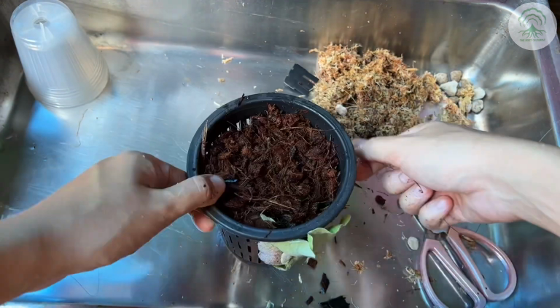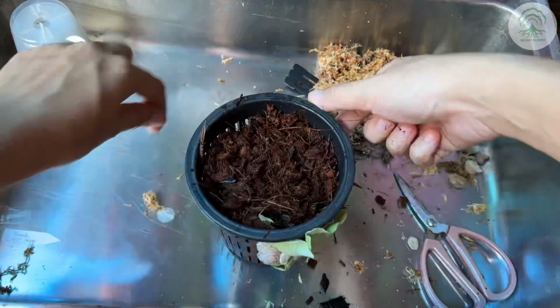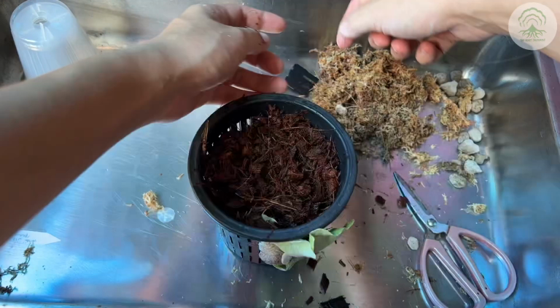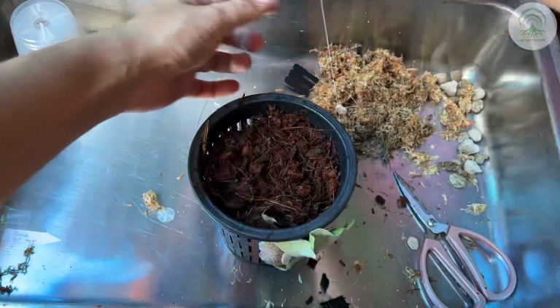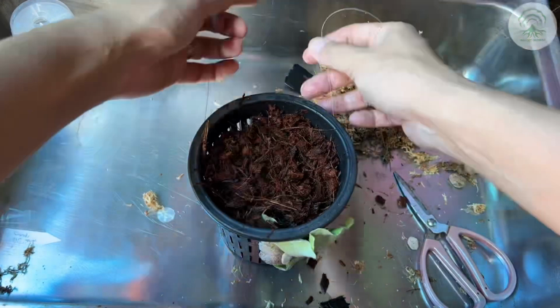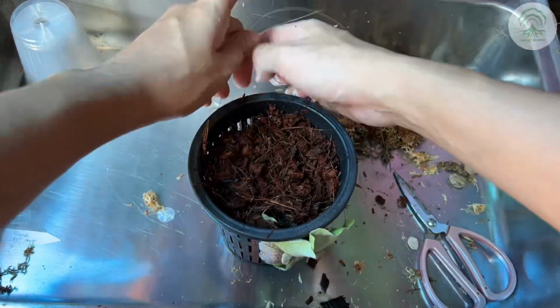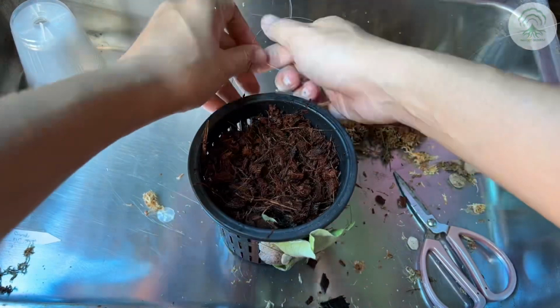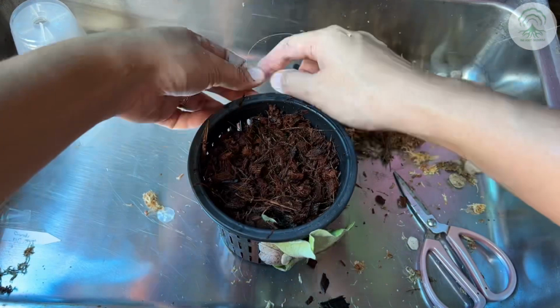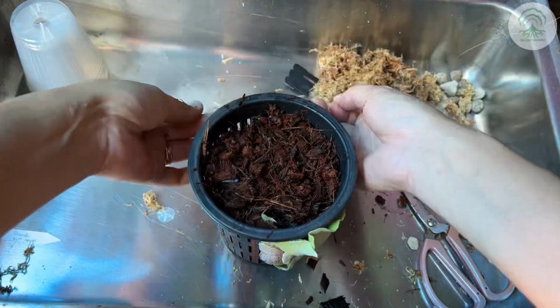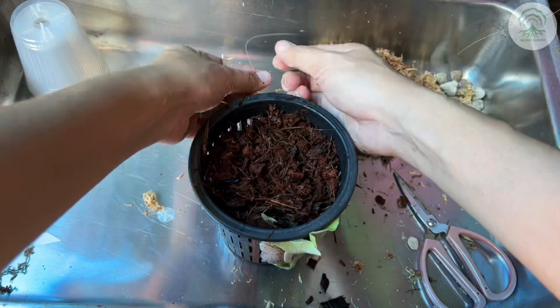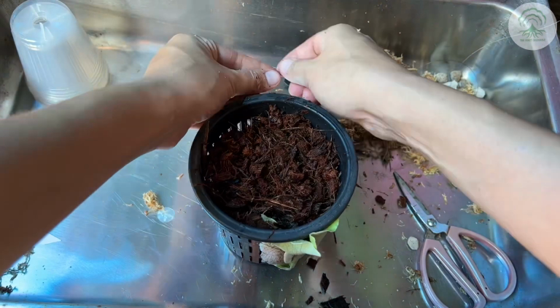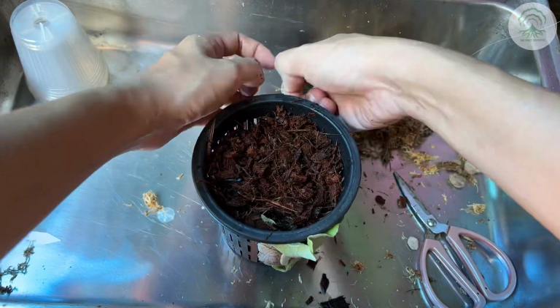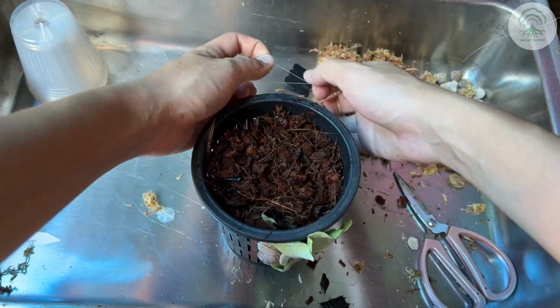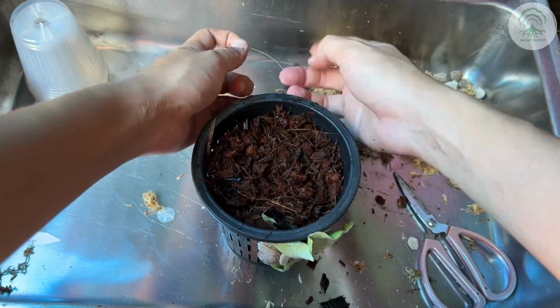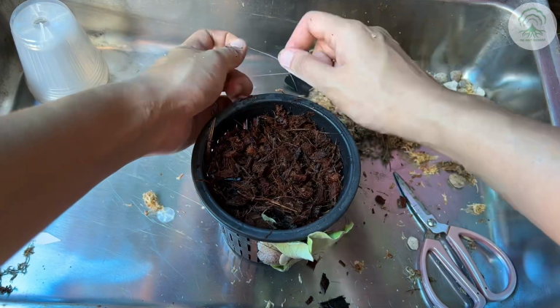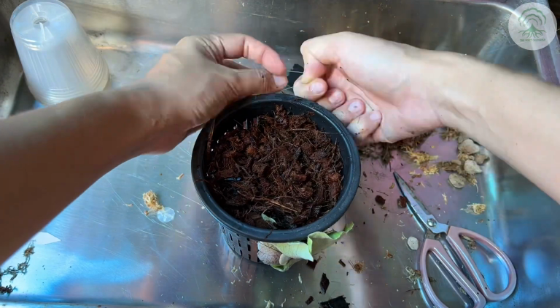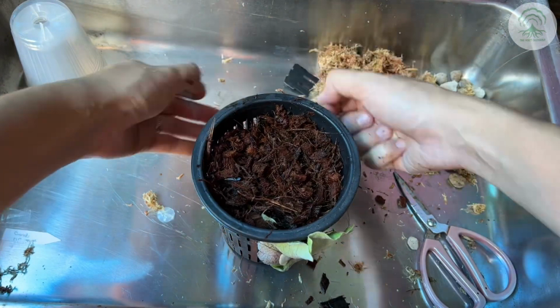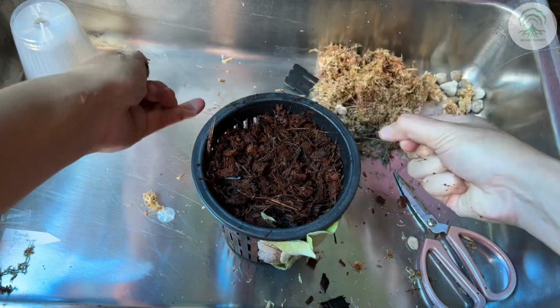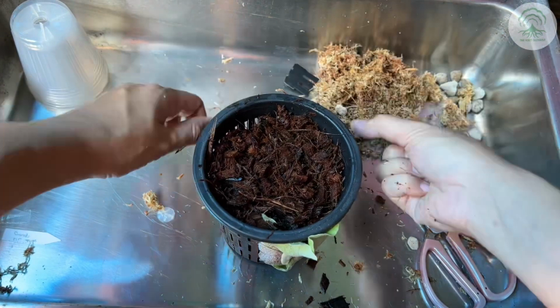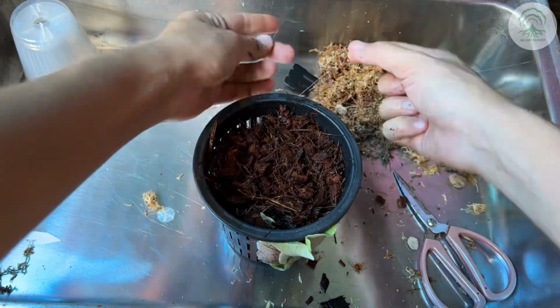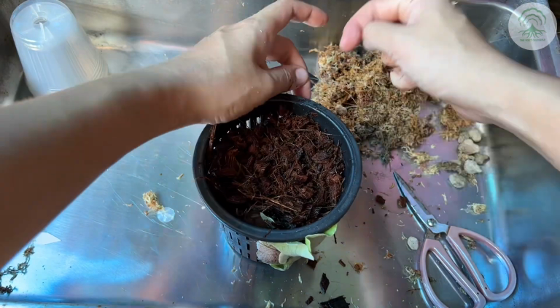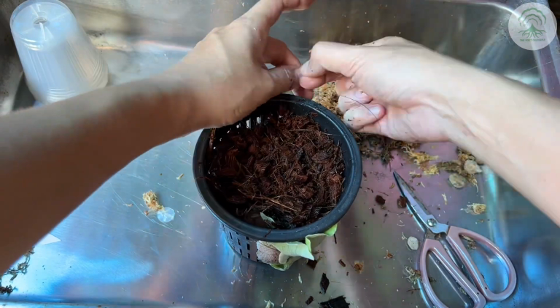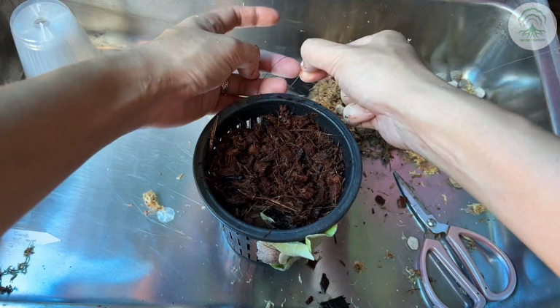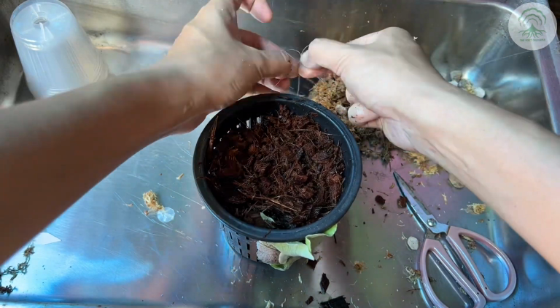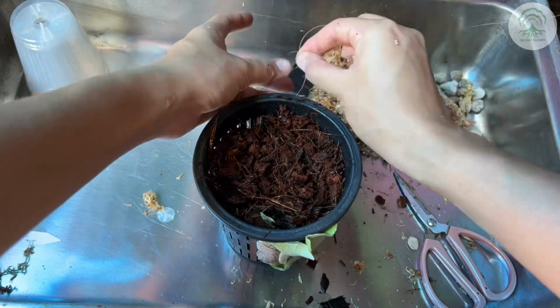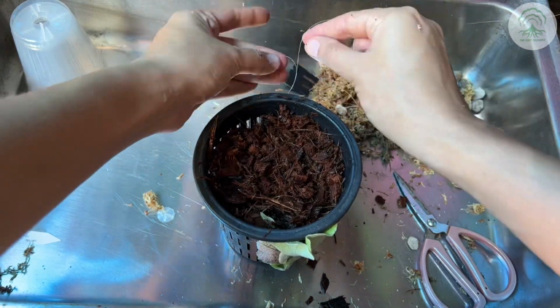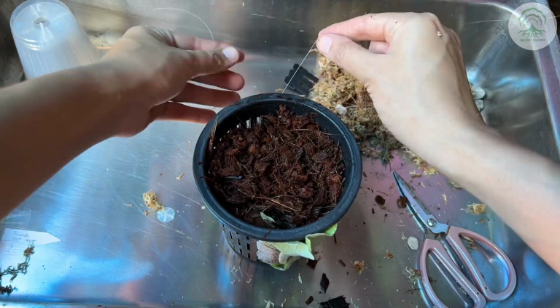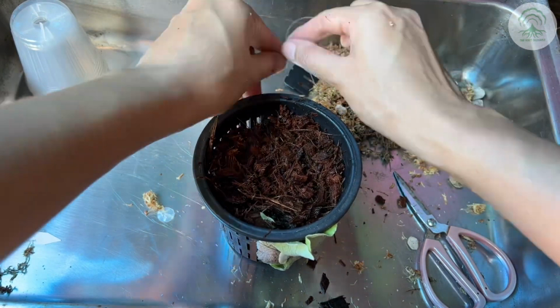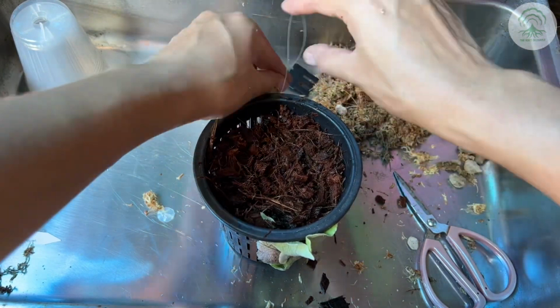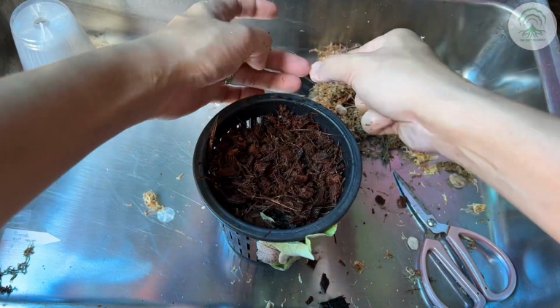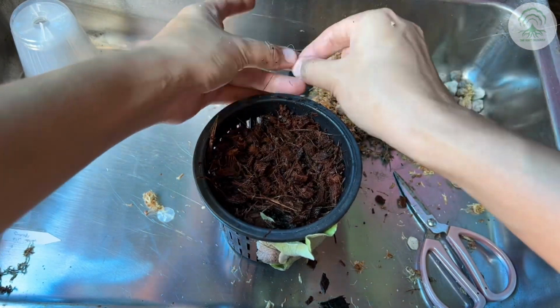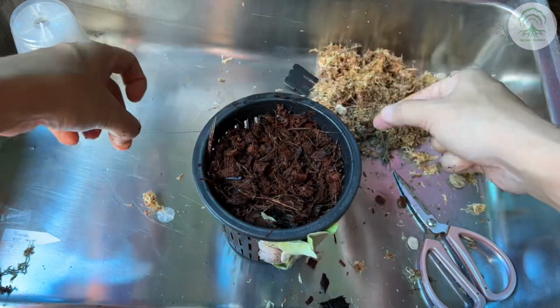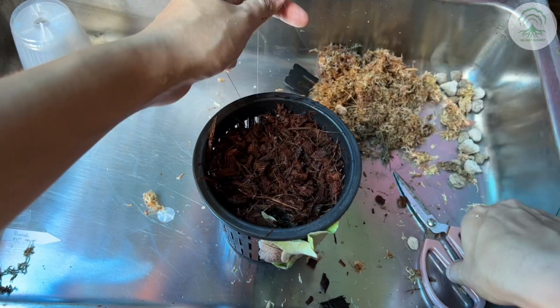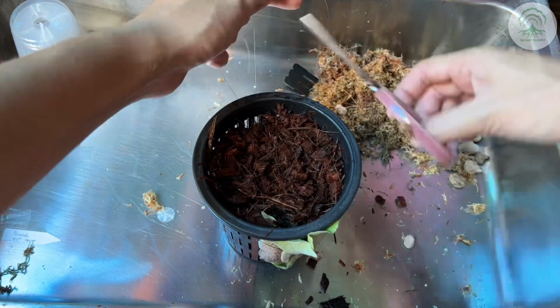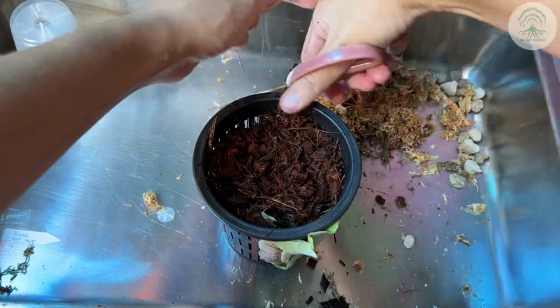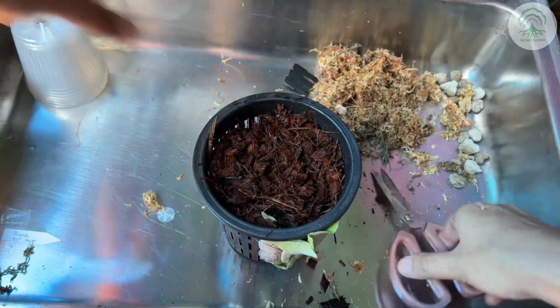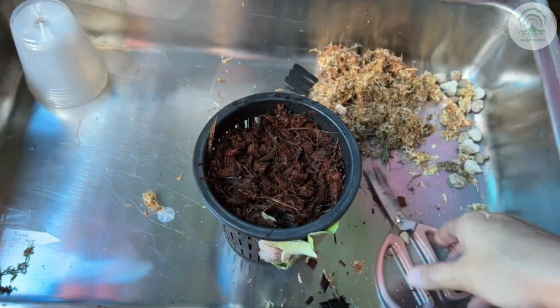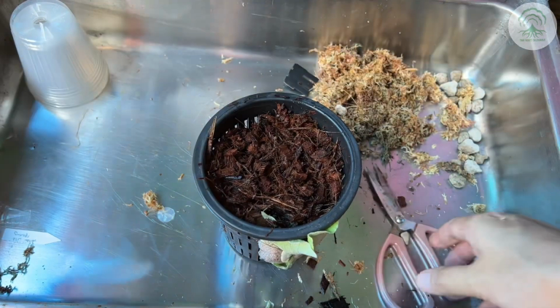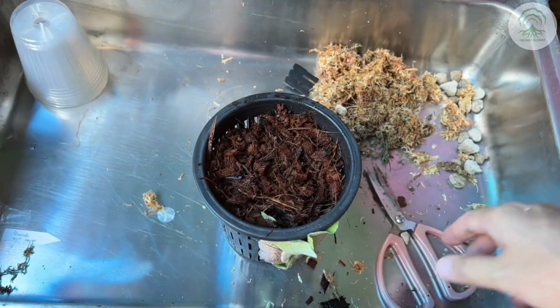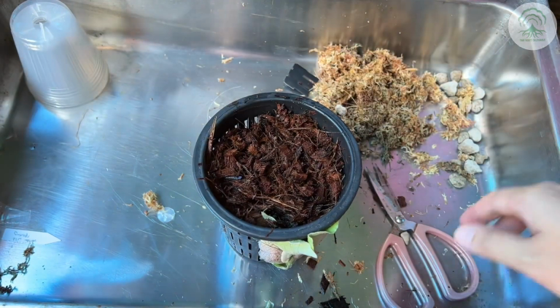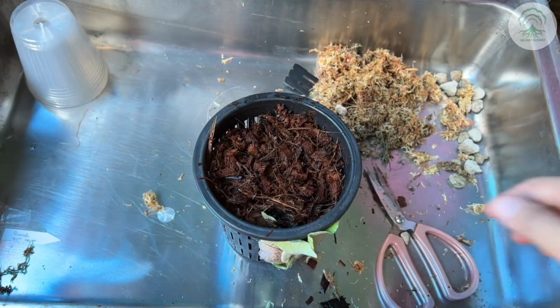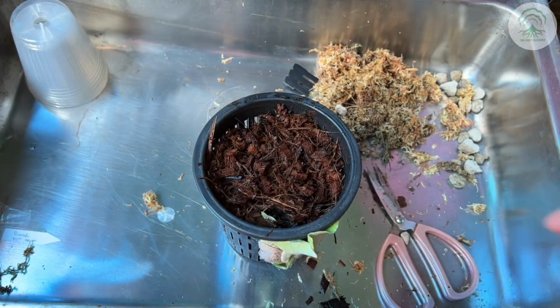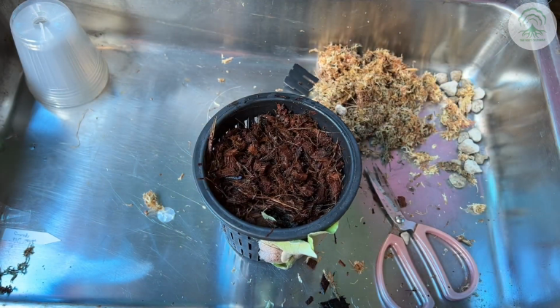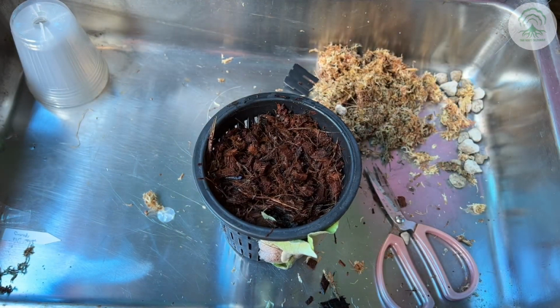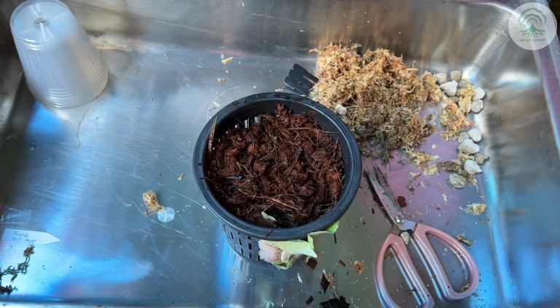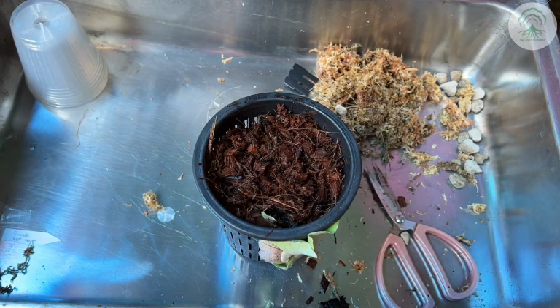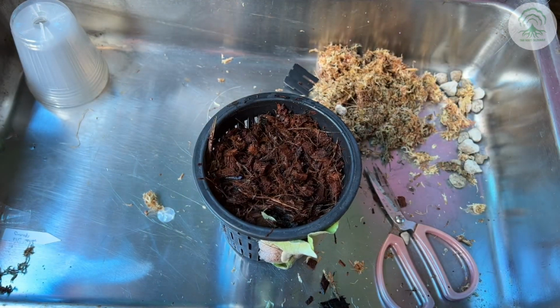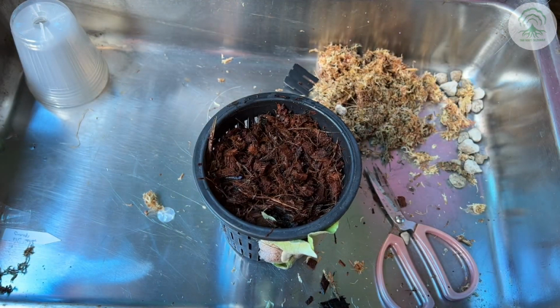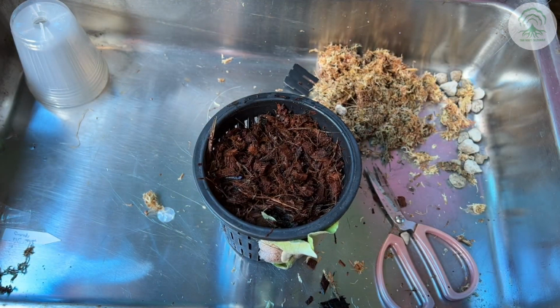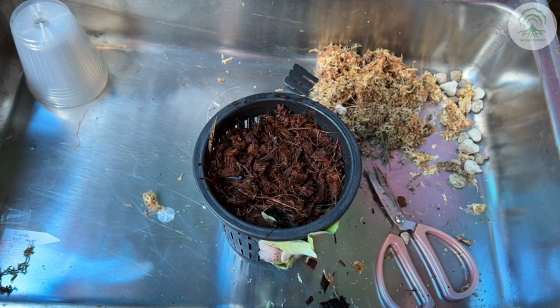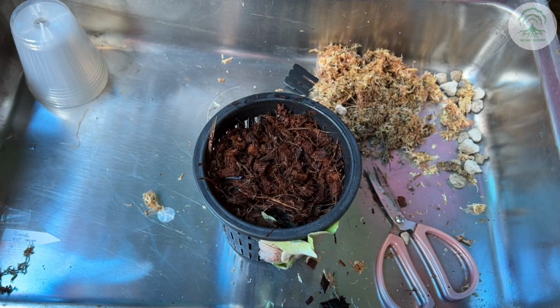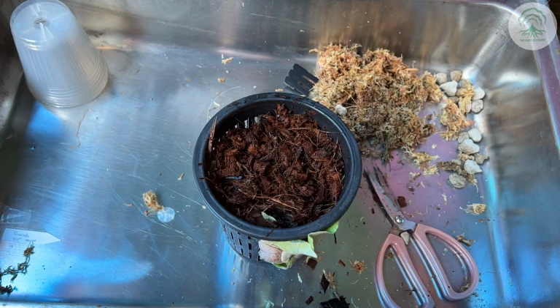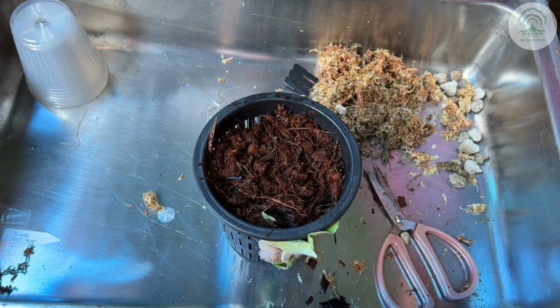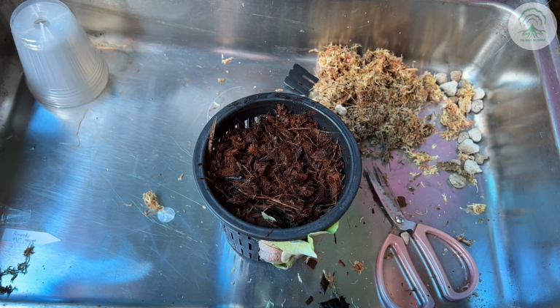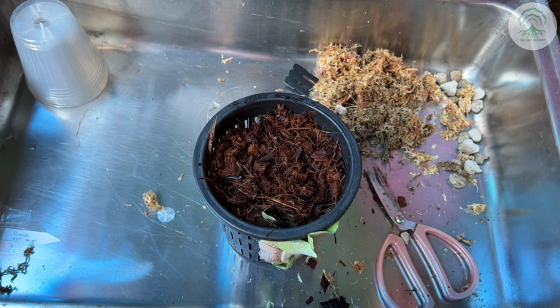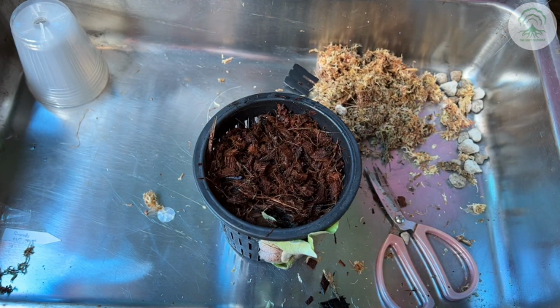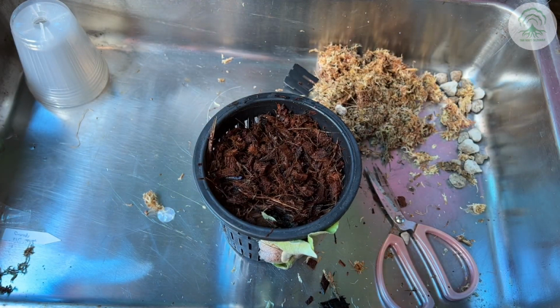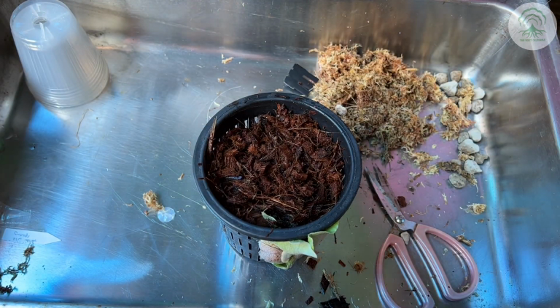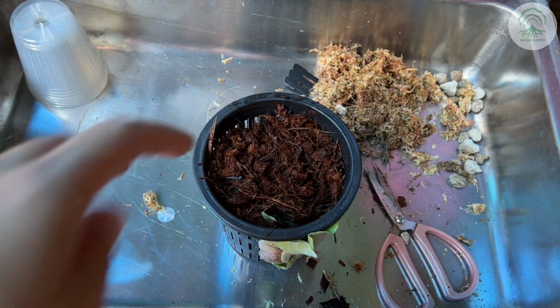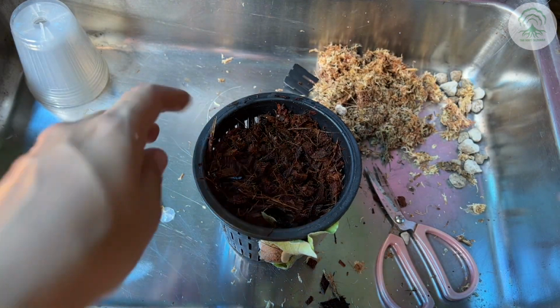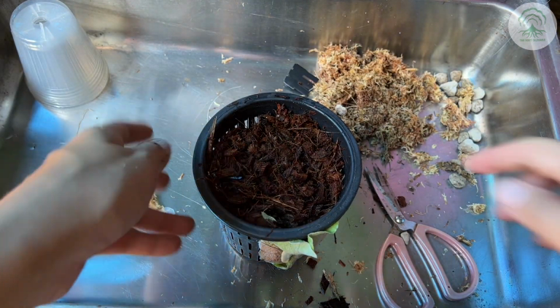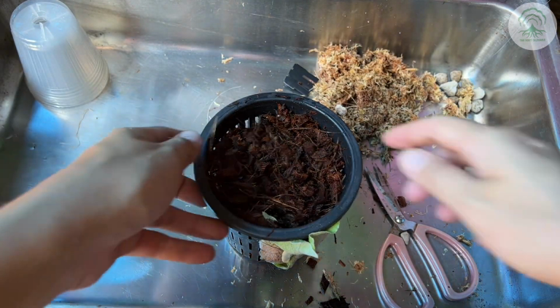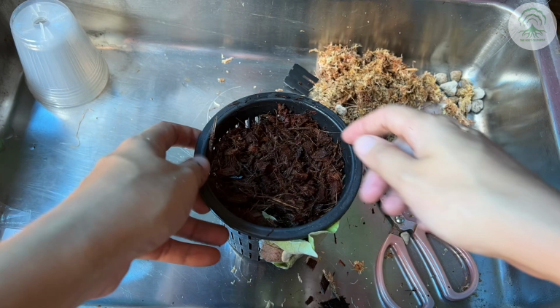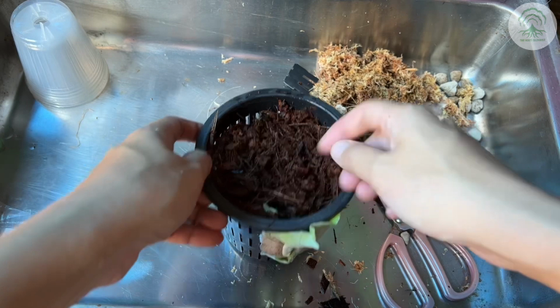If you have any questions or want to share your own experience with potting platycerium pups, feel free to leave a comment below. We'd love to hear about it.